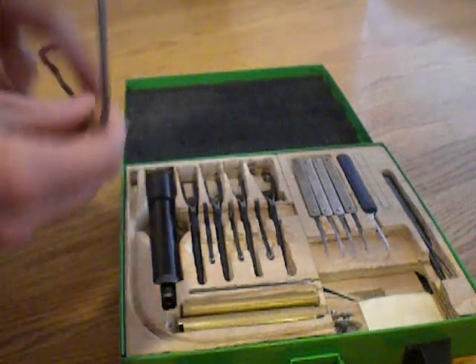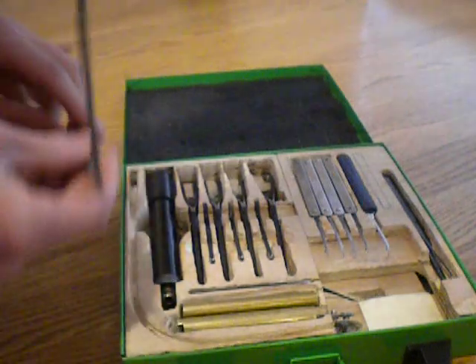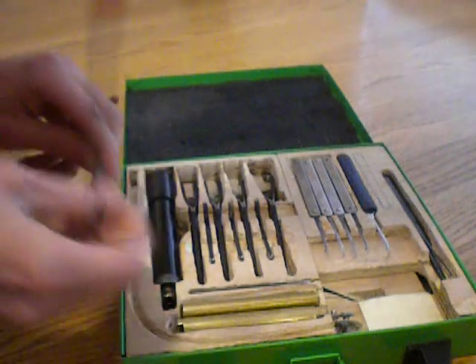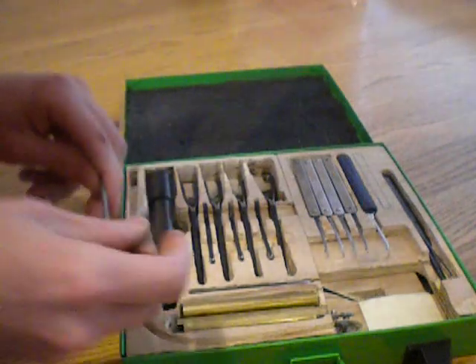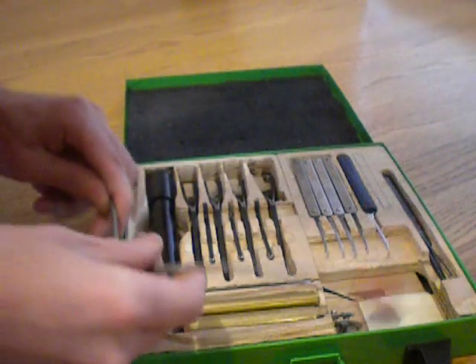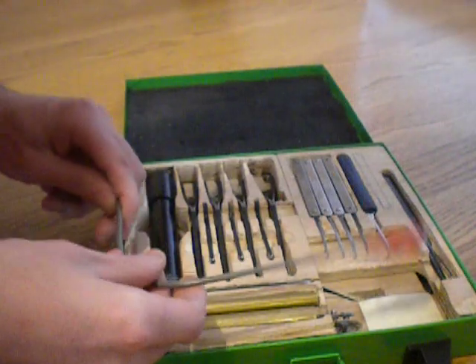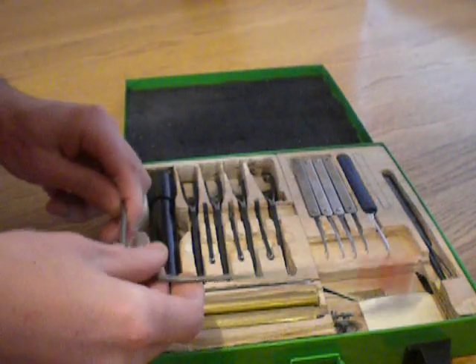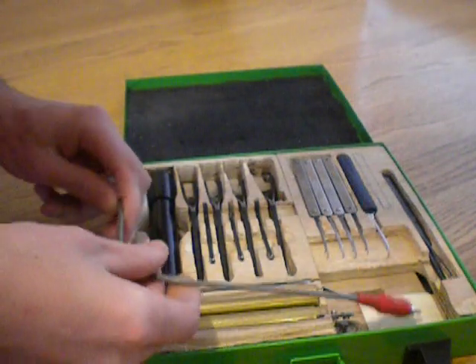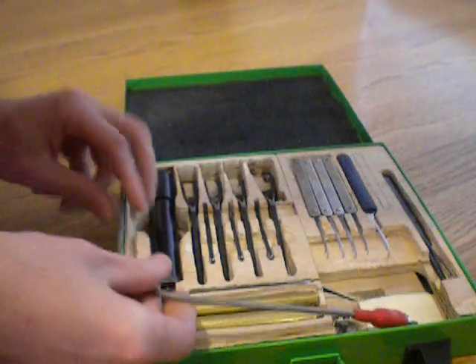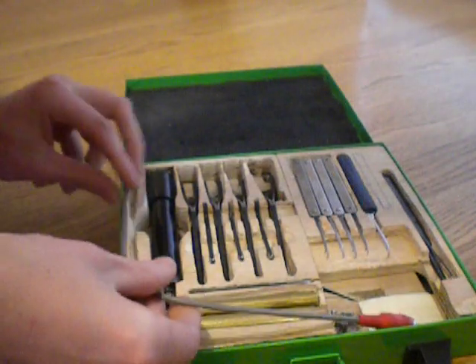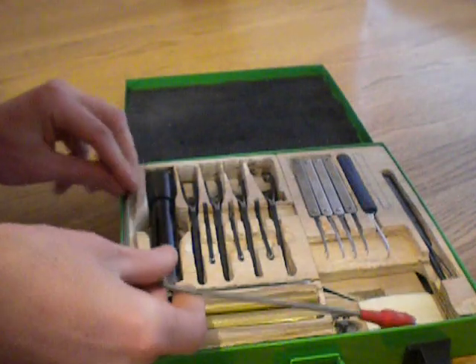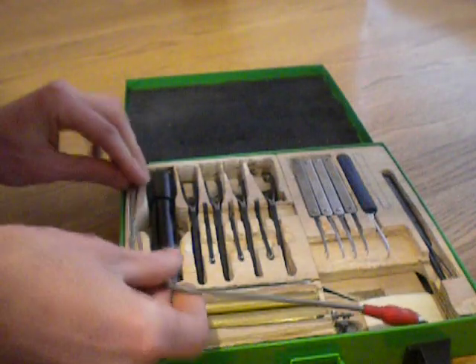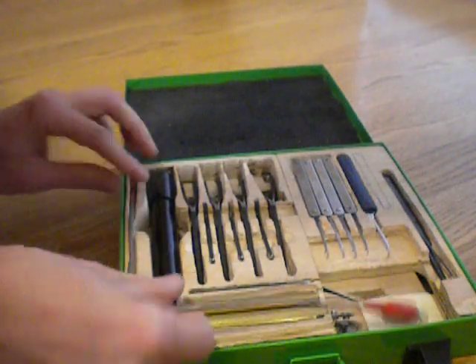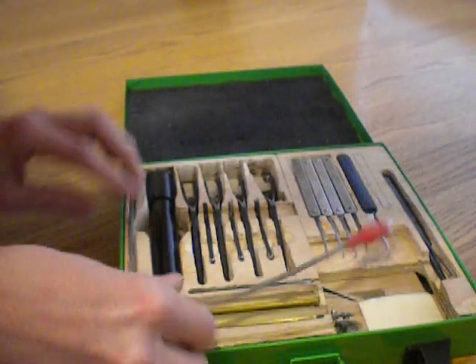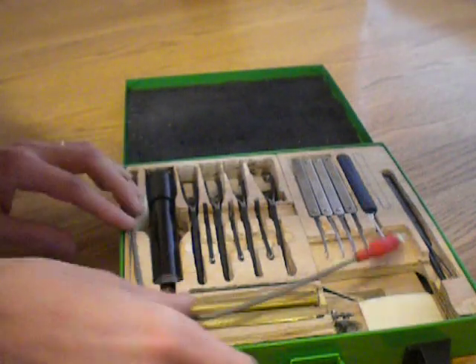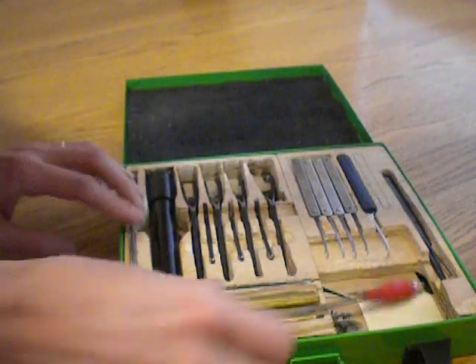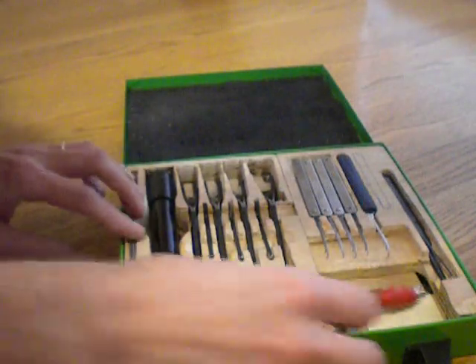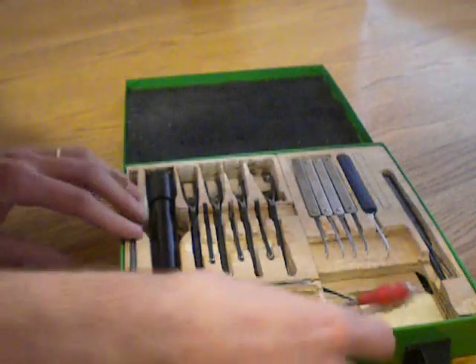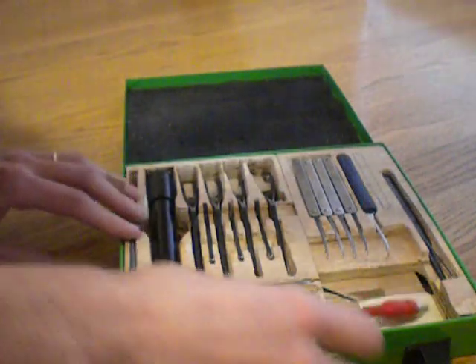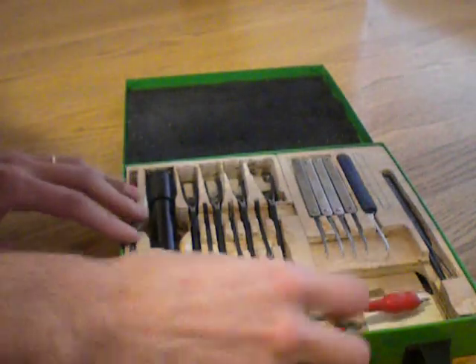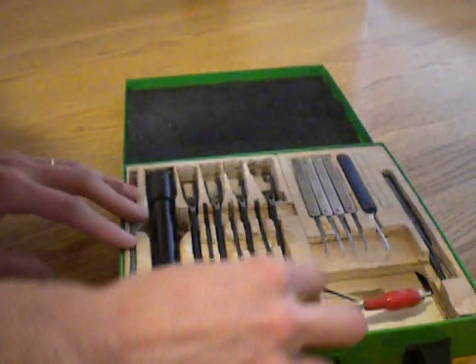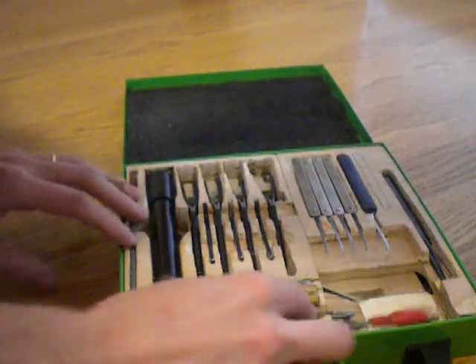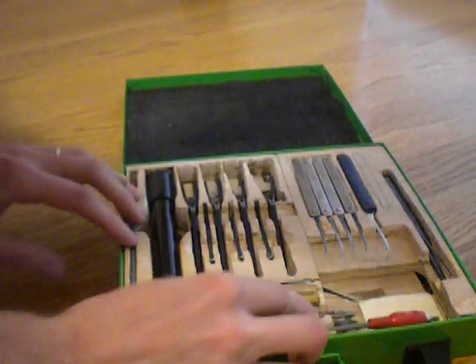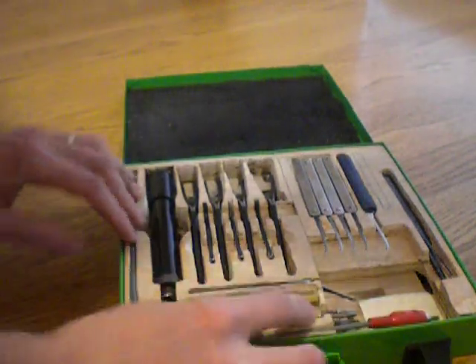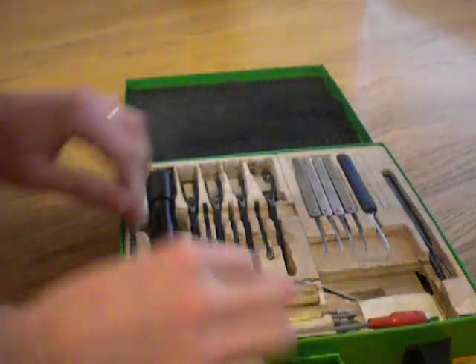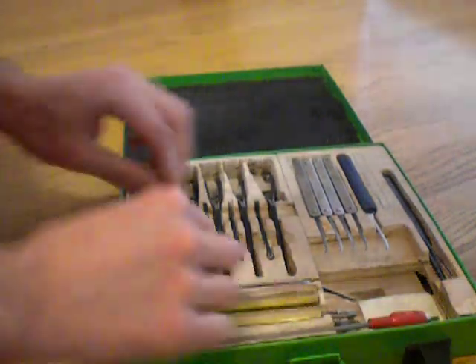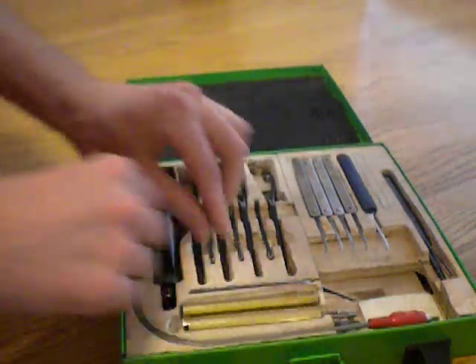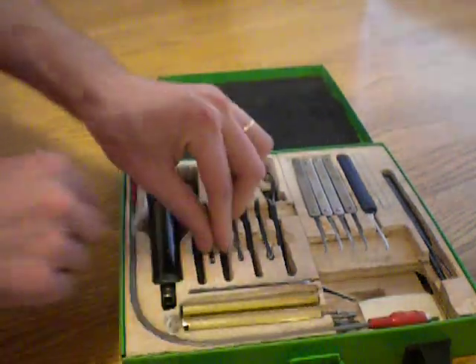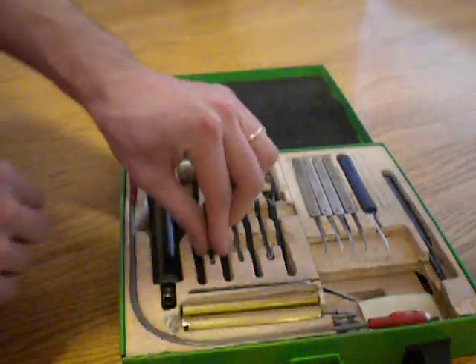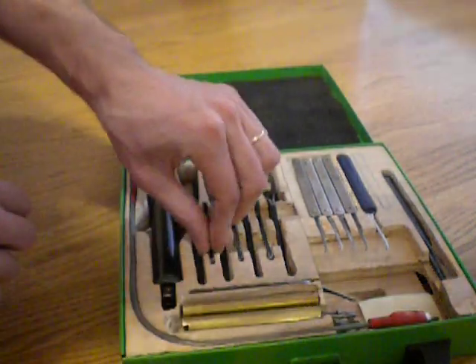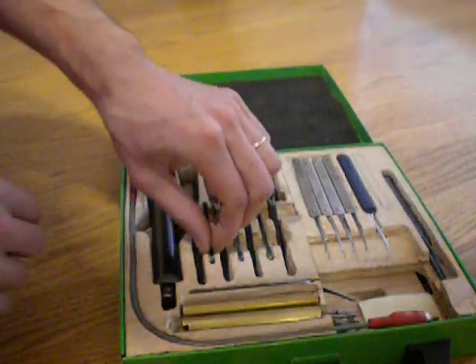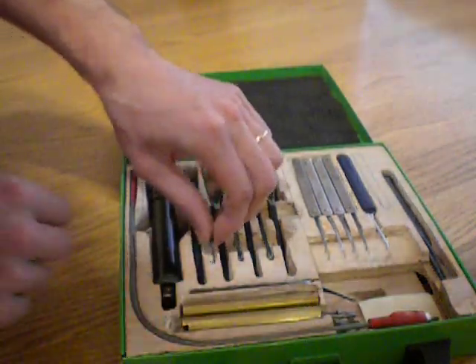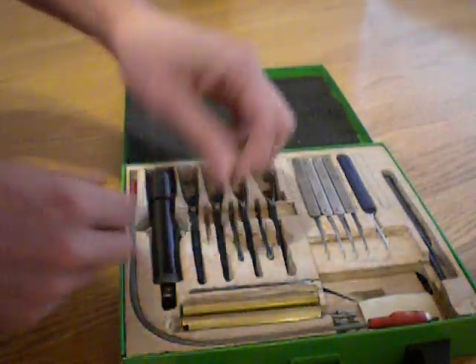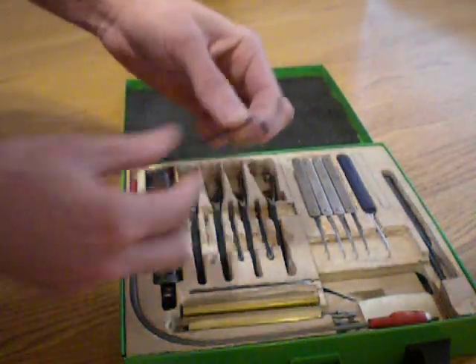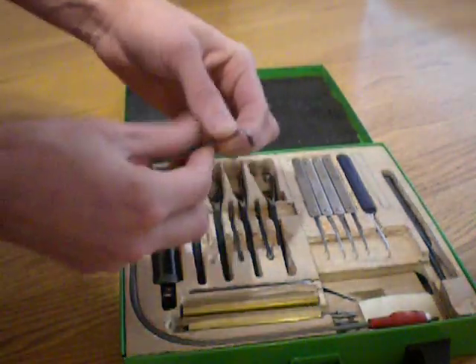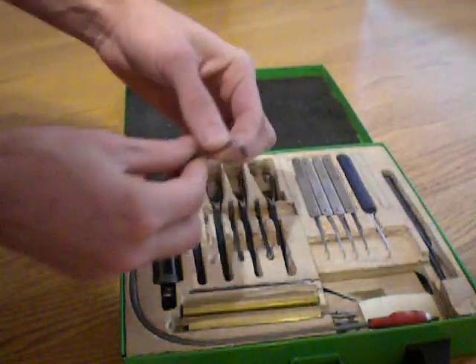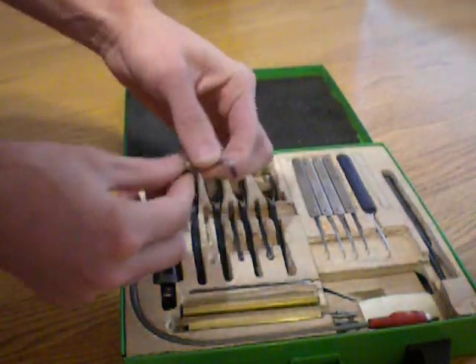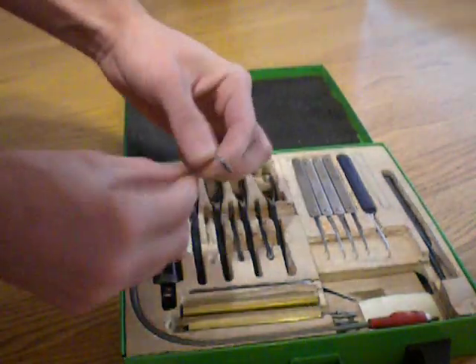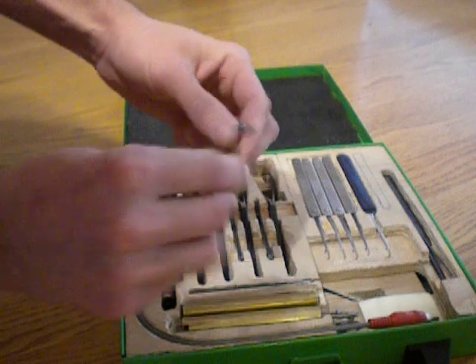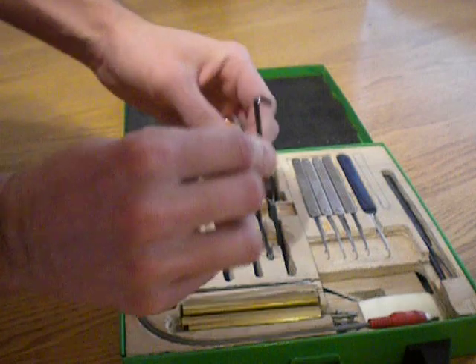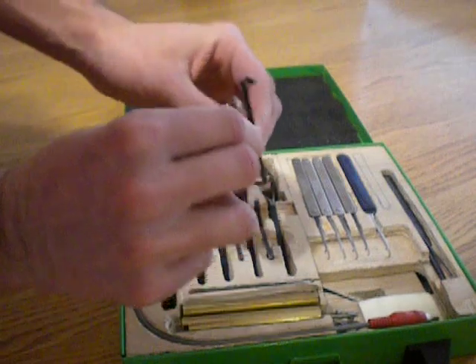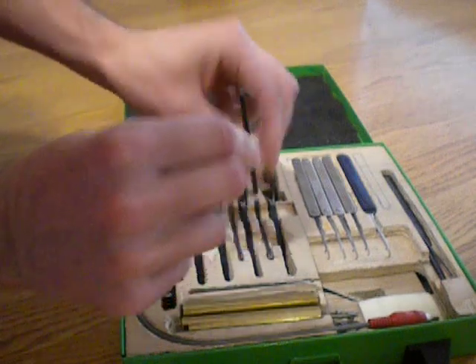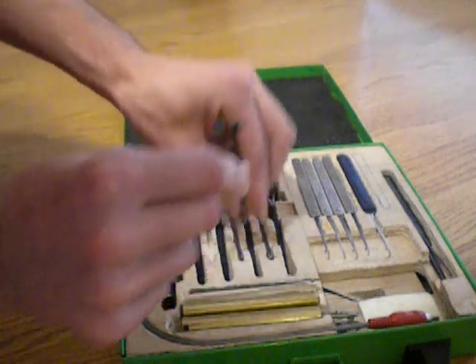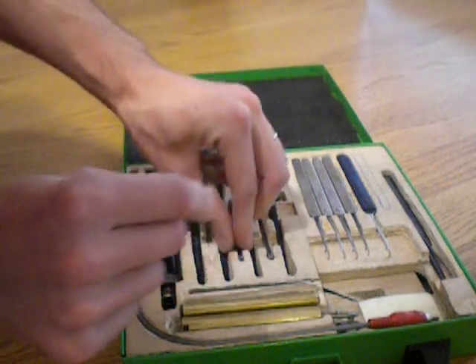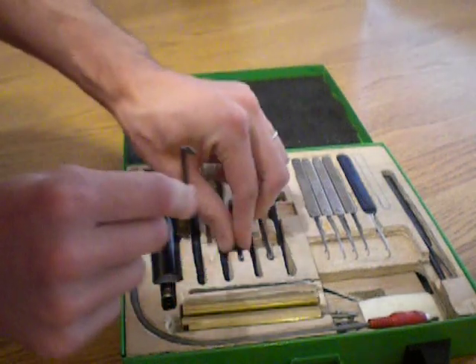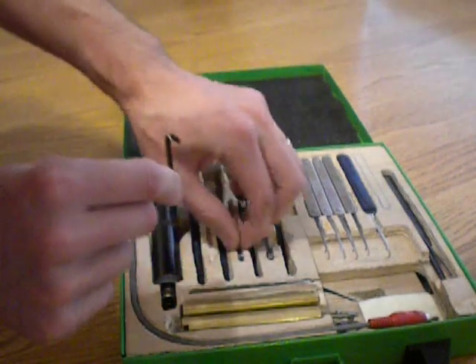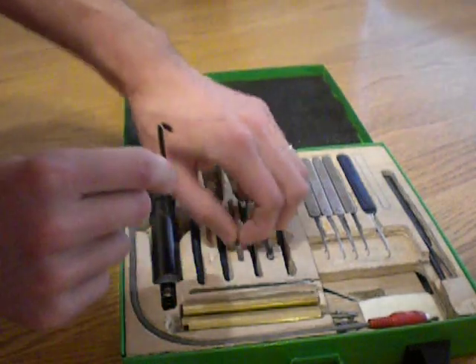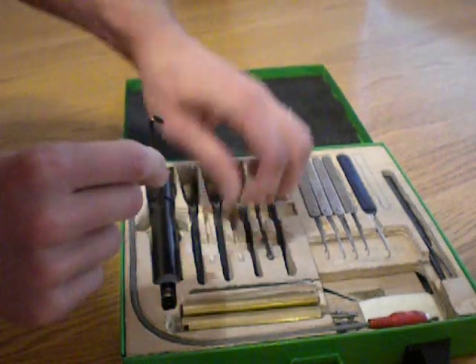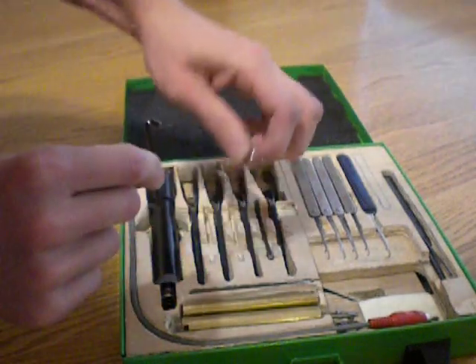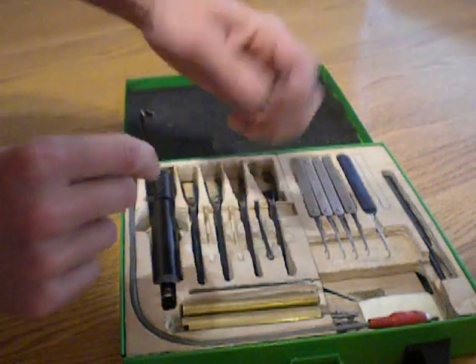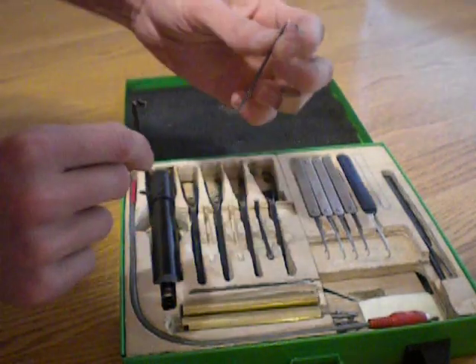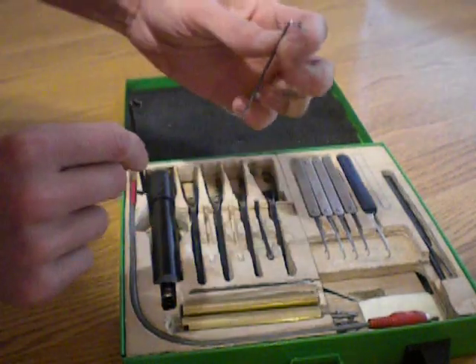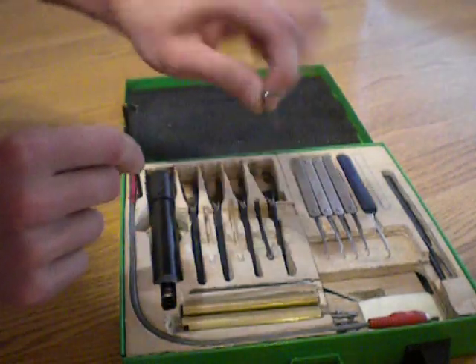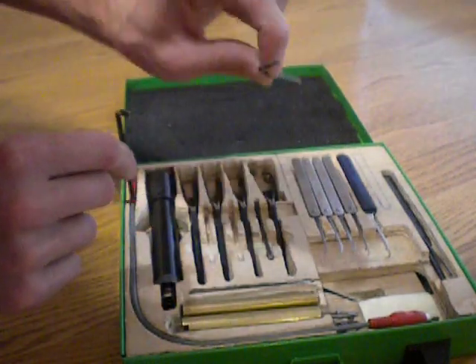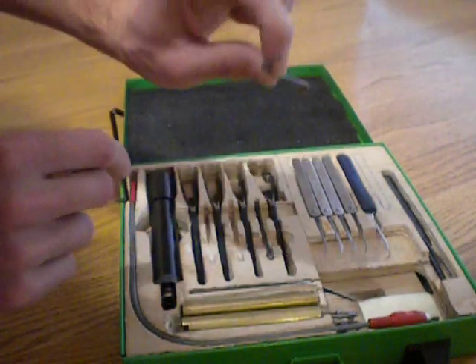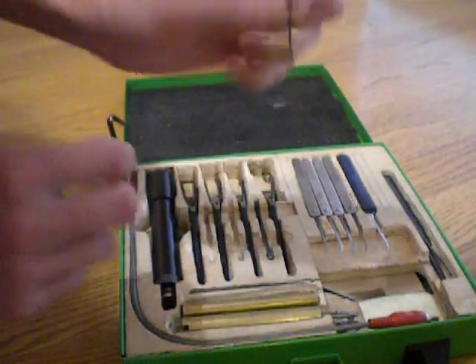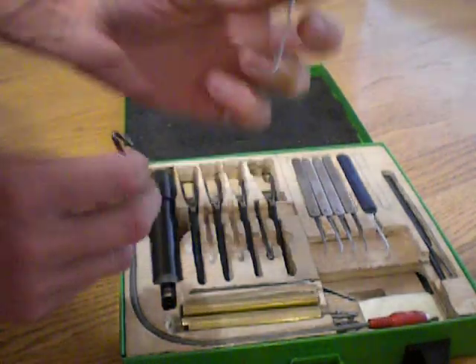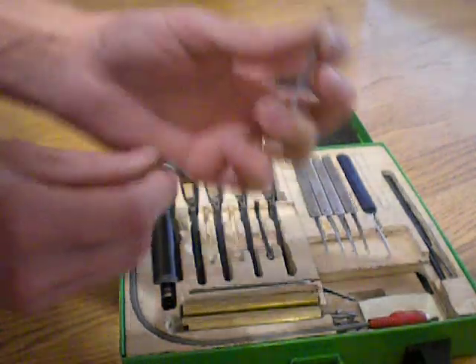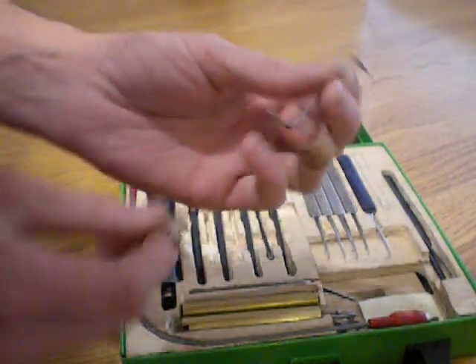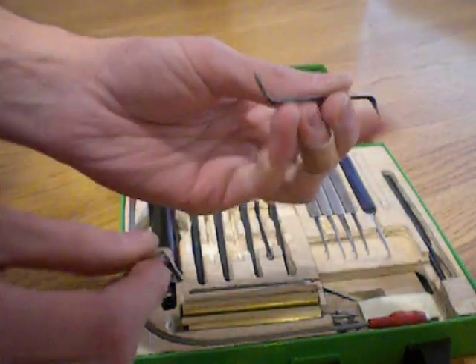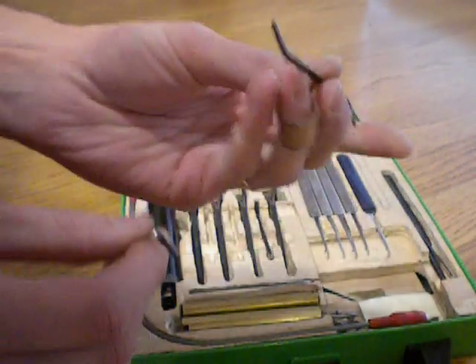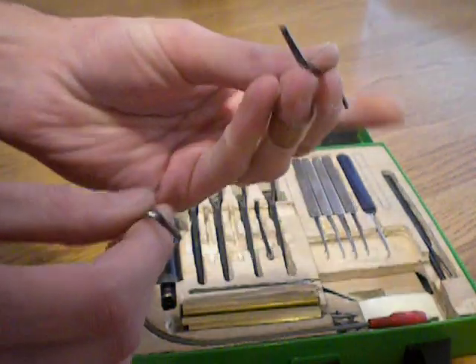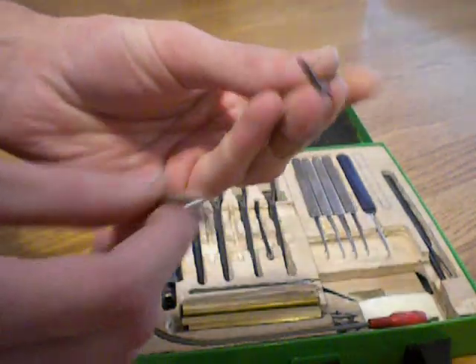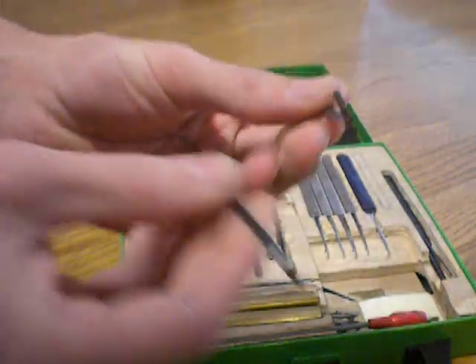And next to them, or in between them, we have just some regular tension wrenches. Some of them are ground down.